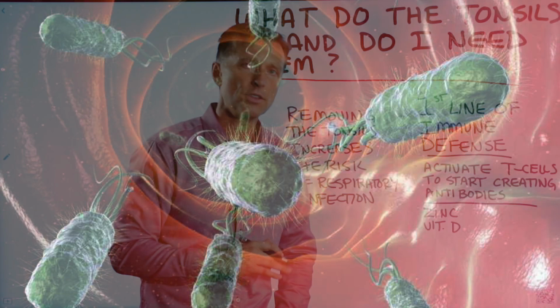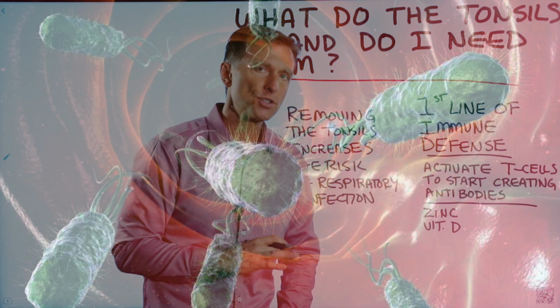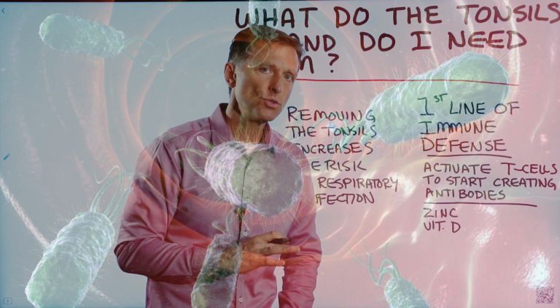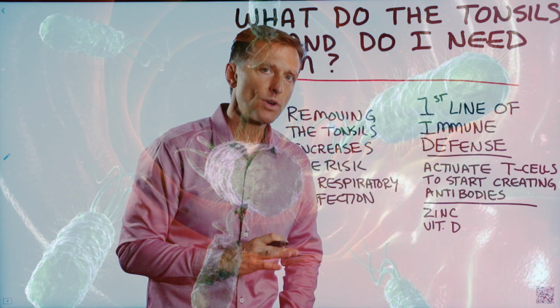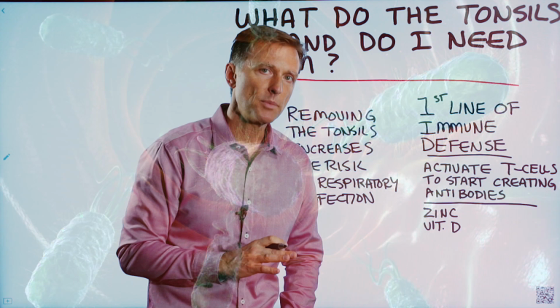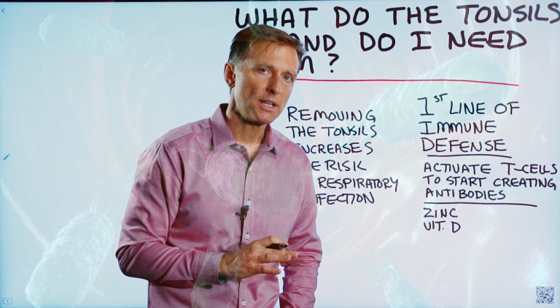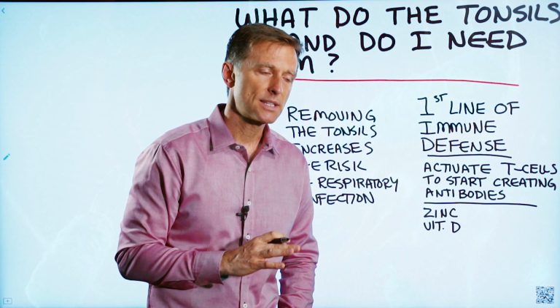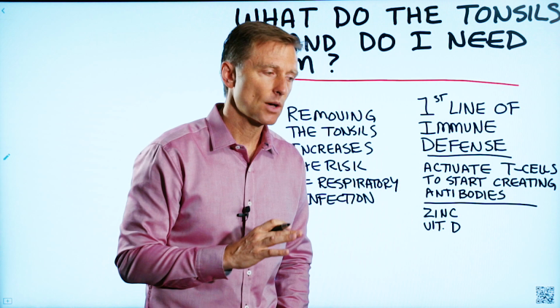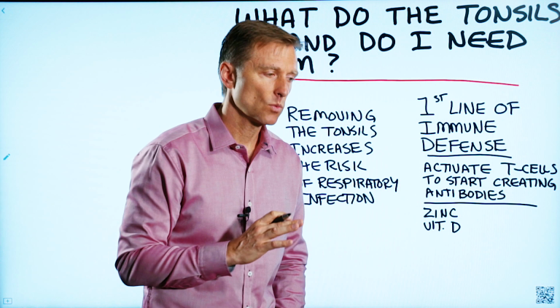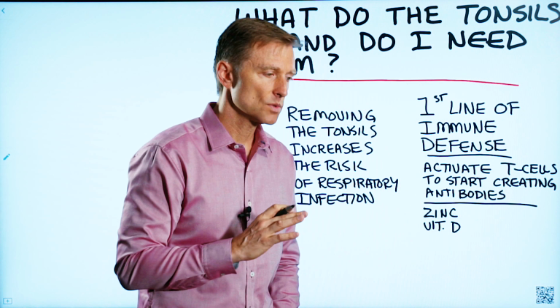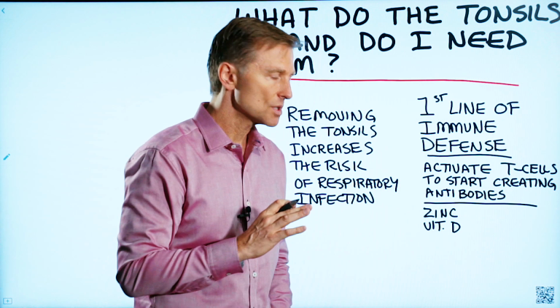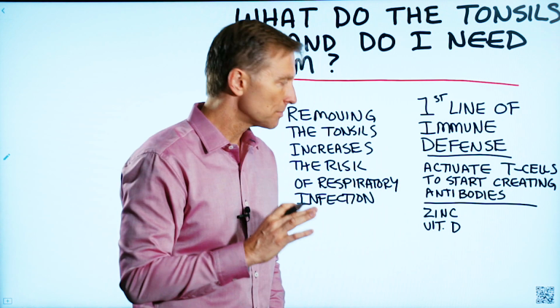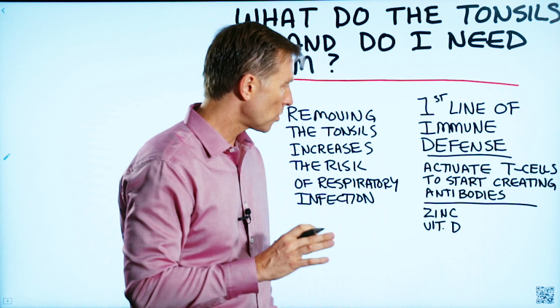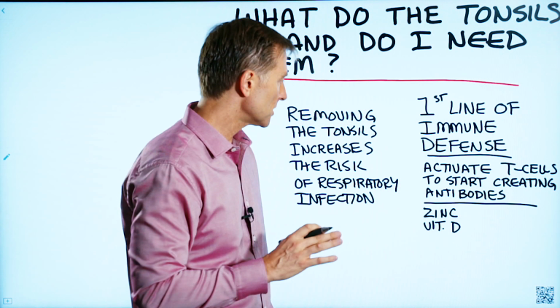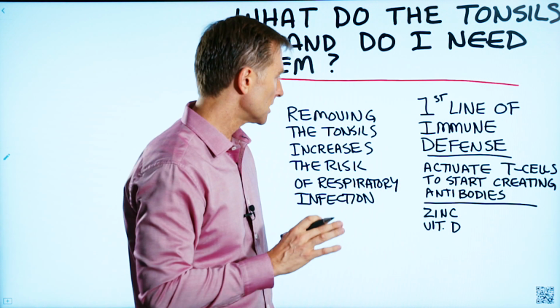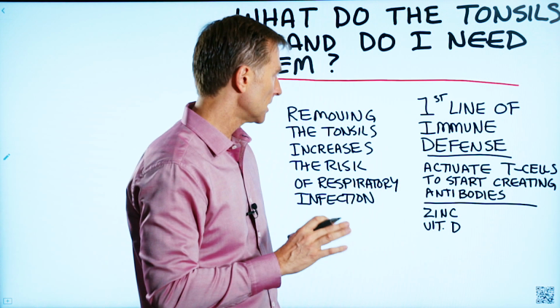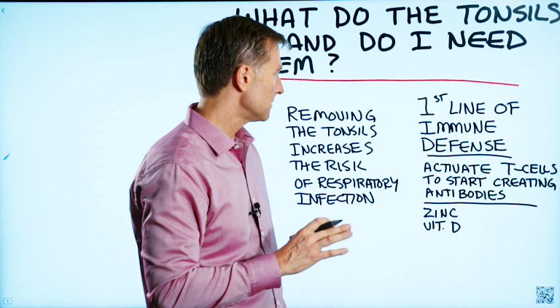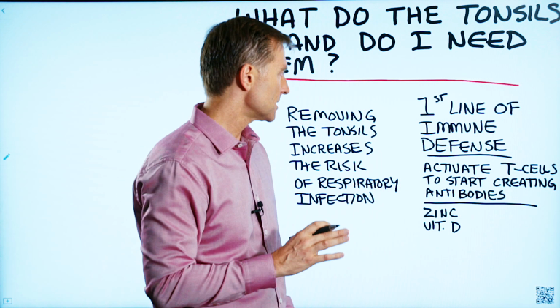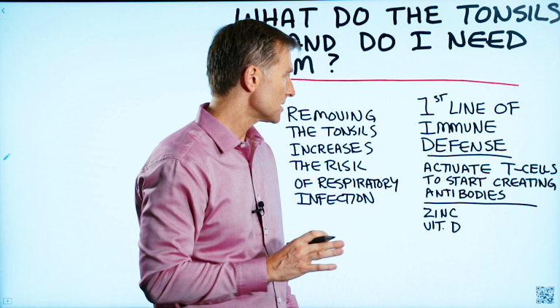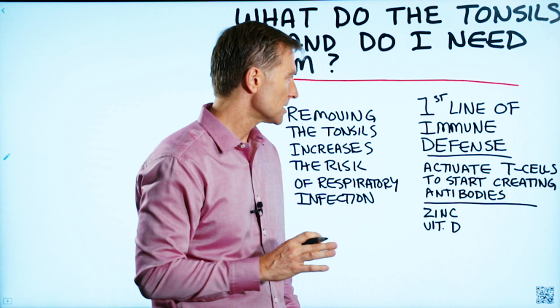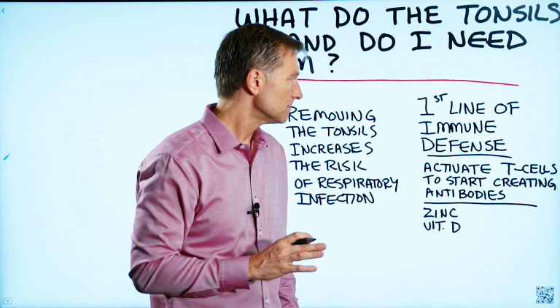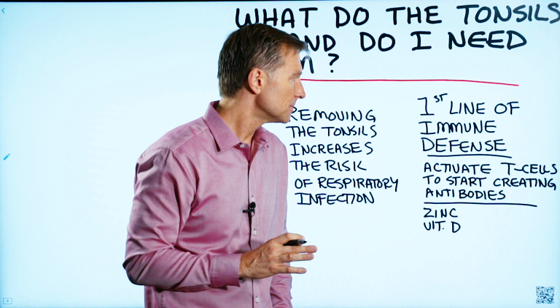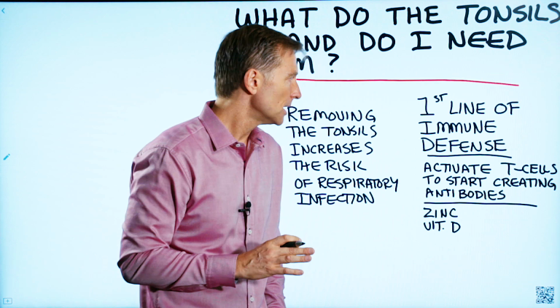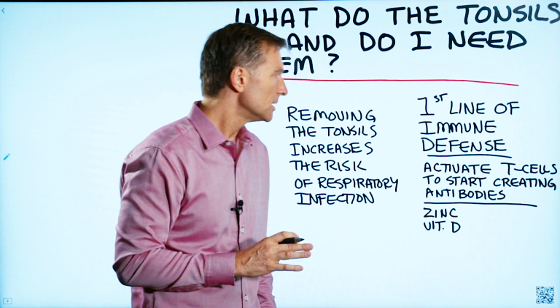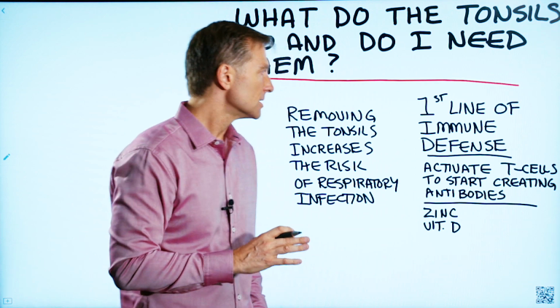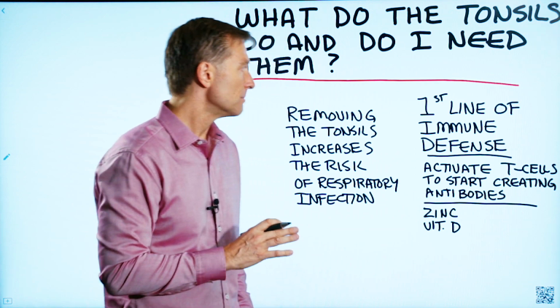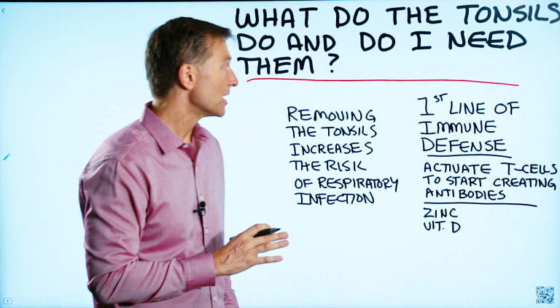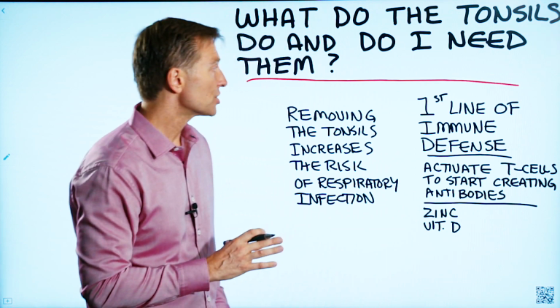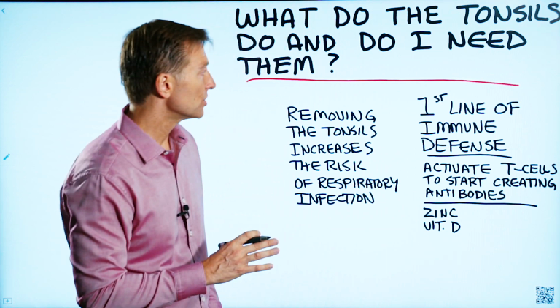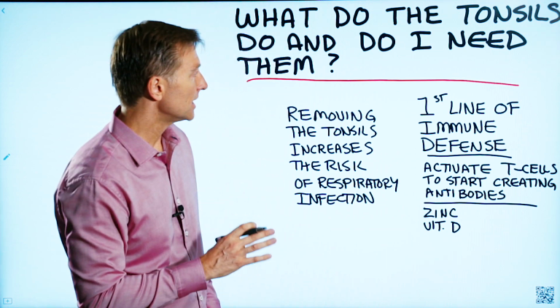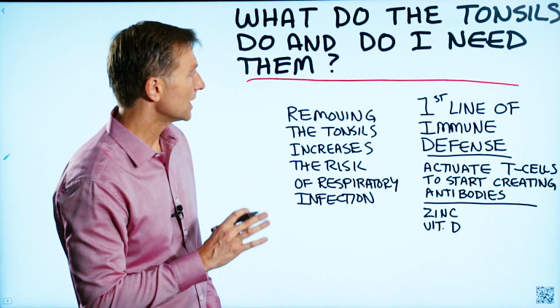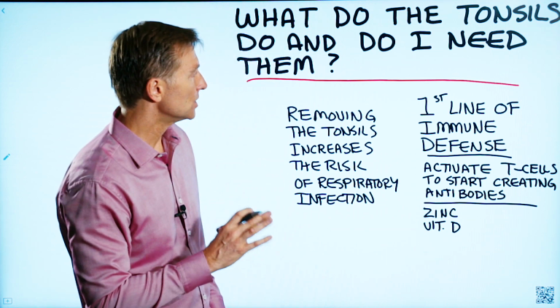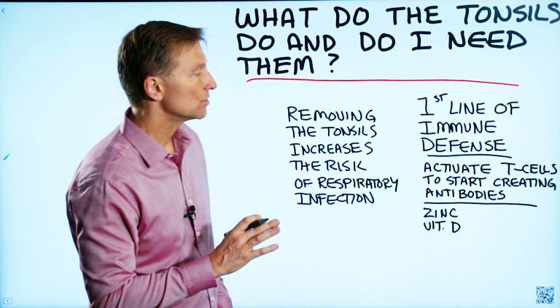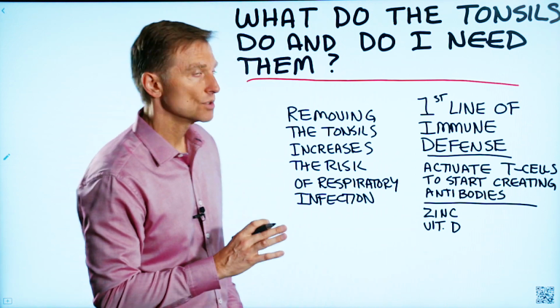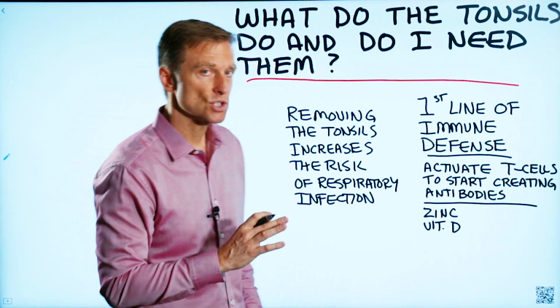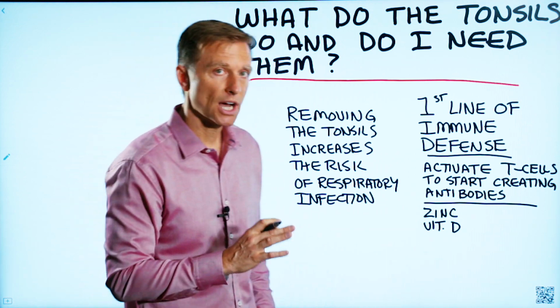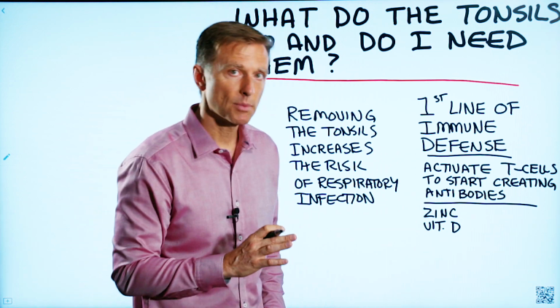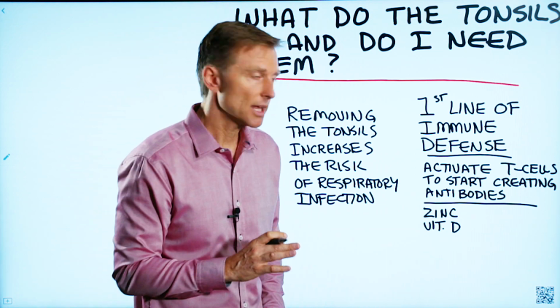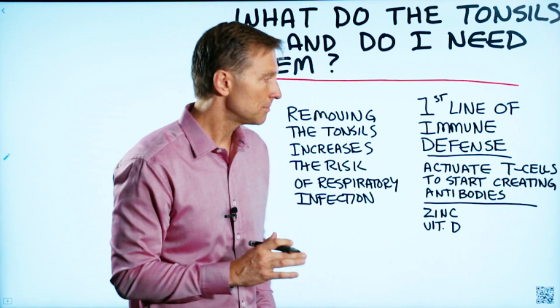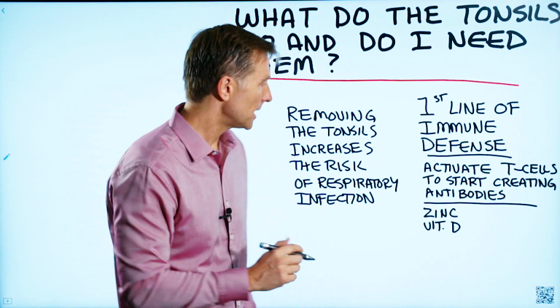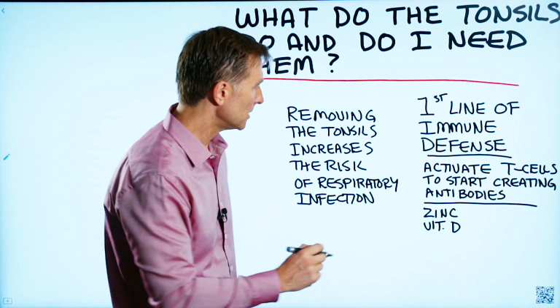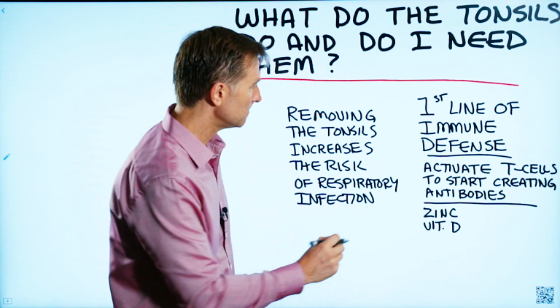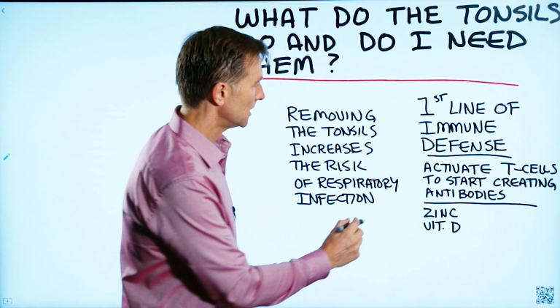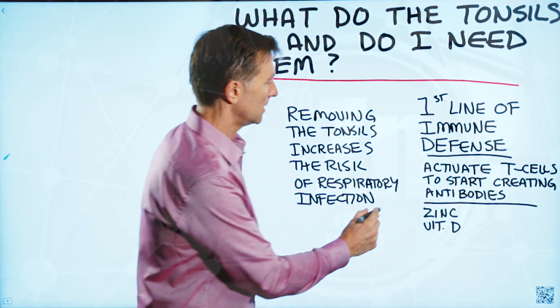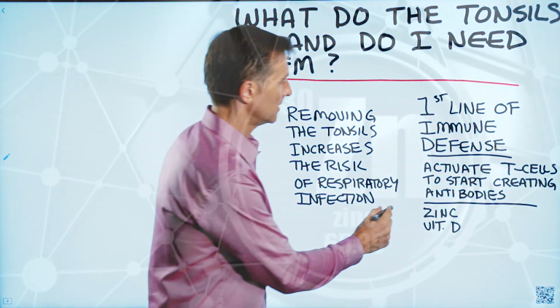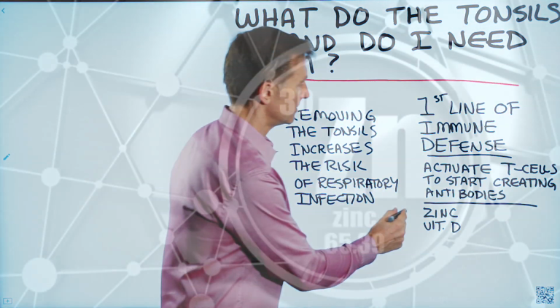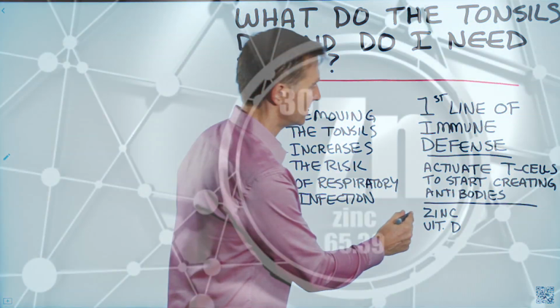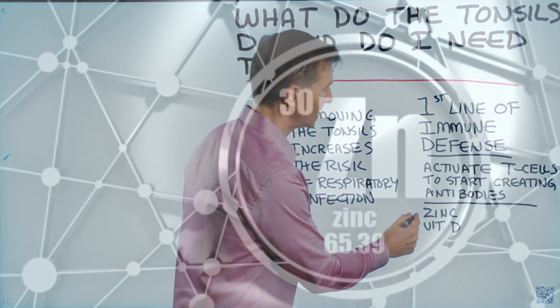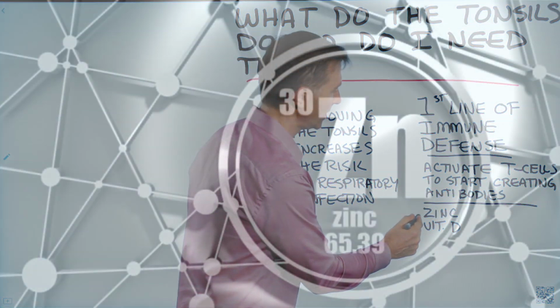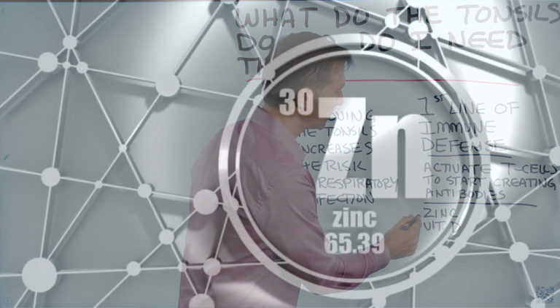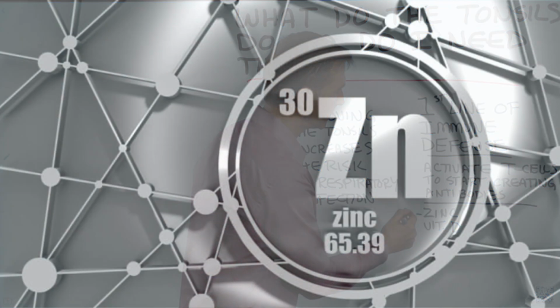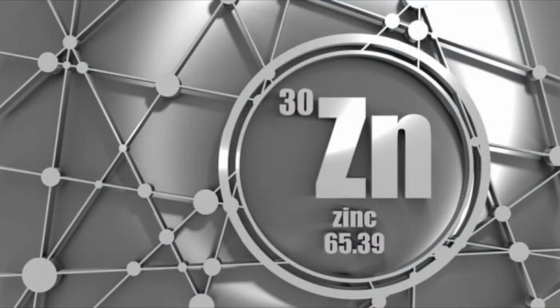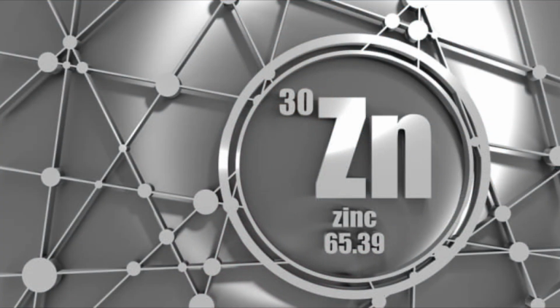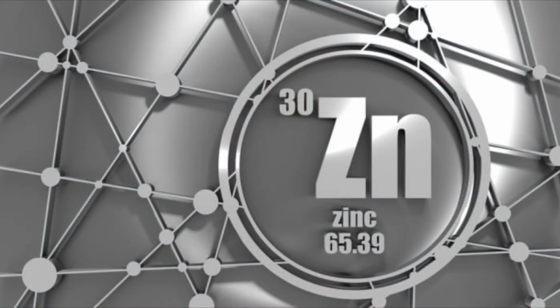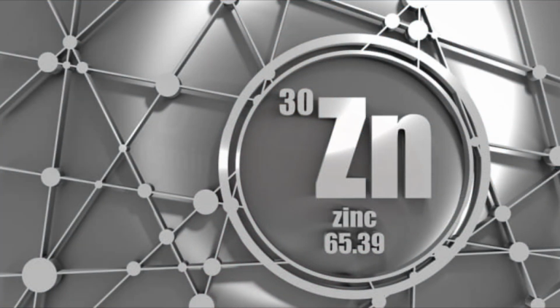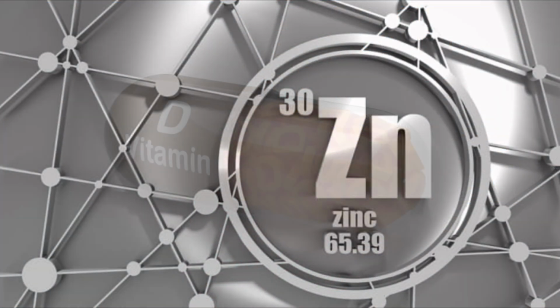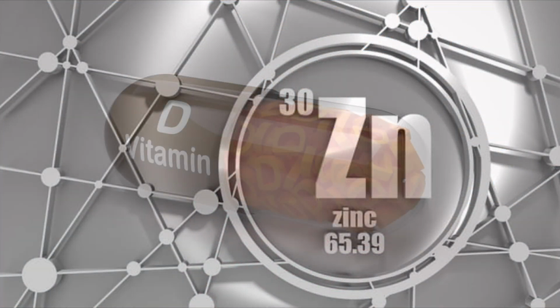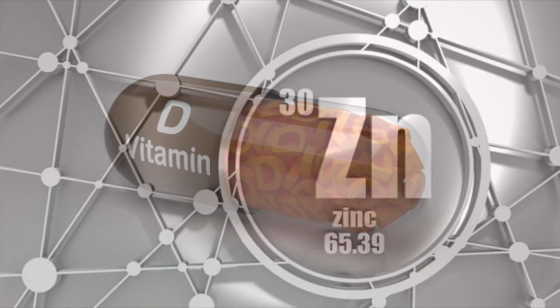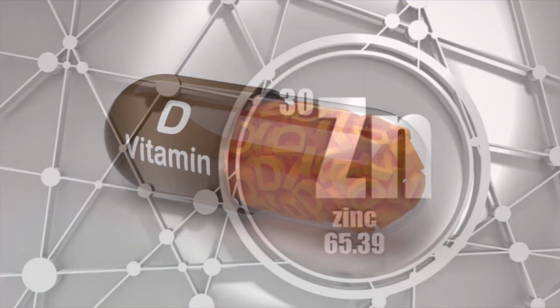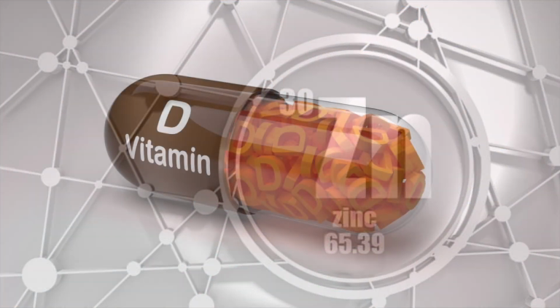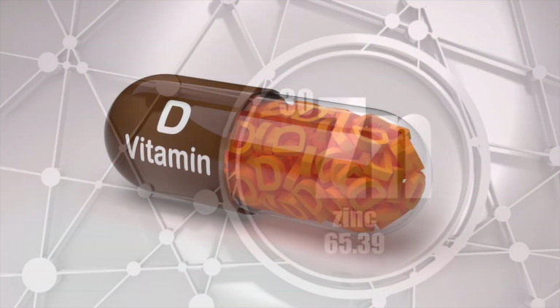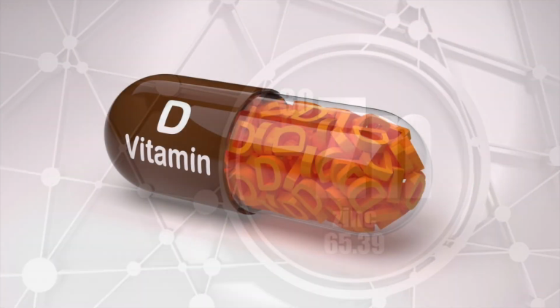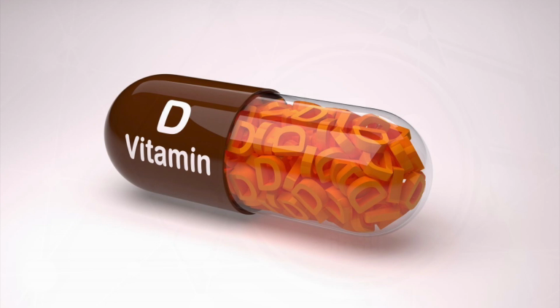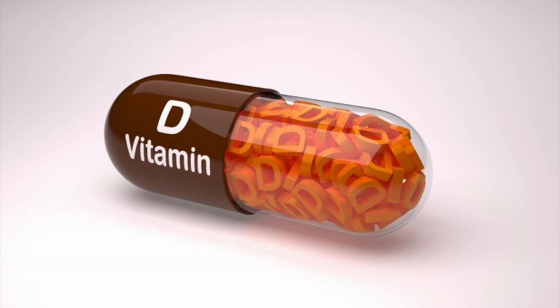The two remedies that support the lymph system to make sure it can do its job a lot better are zinc and vitamin D.